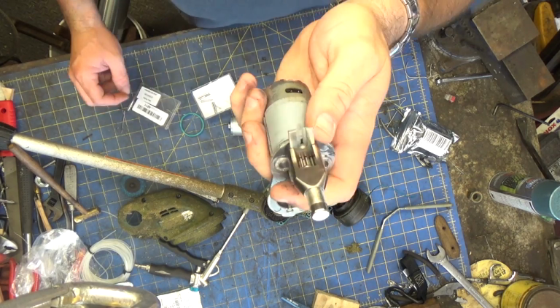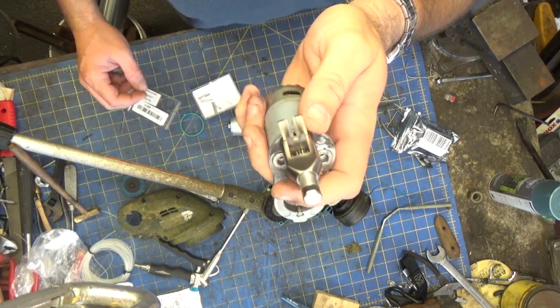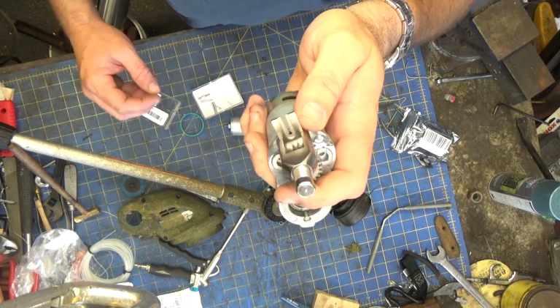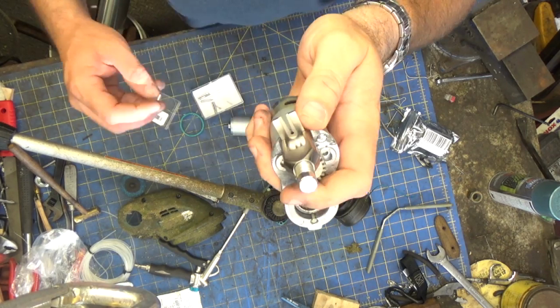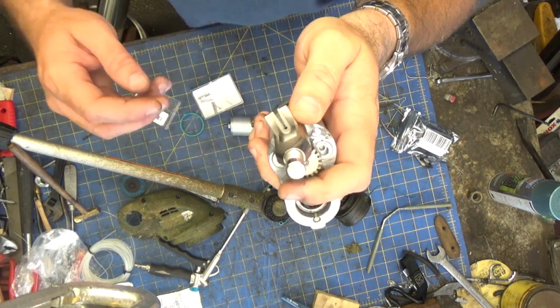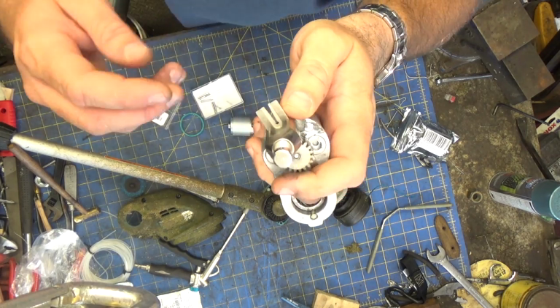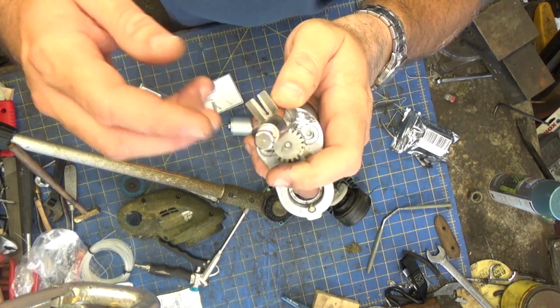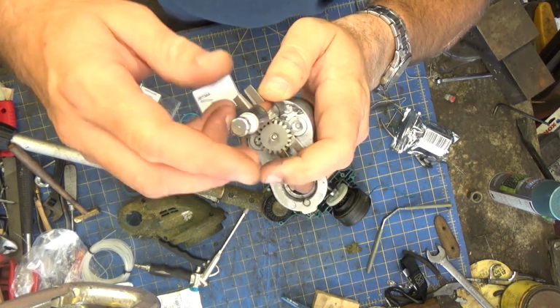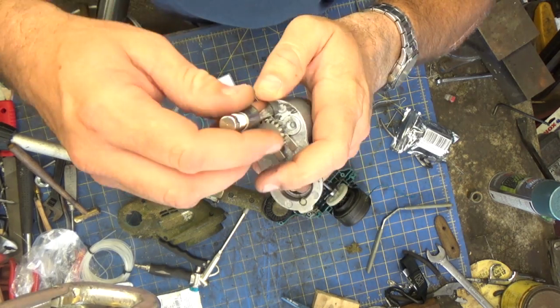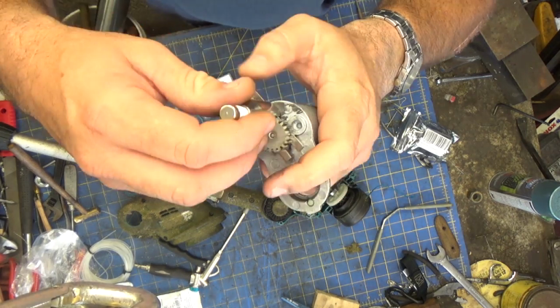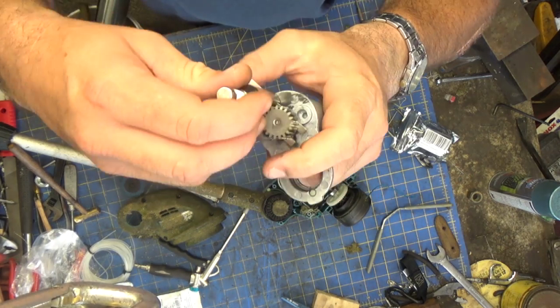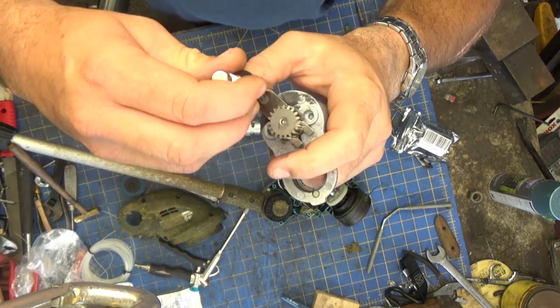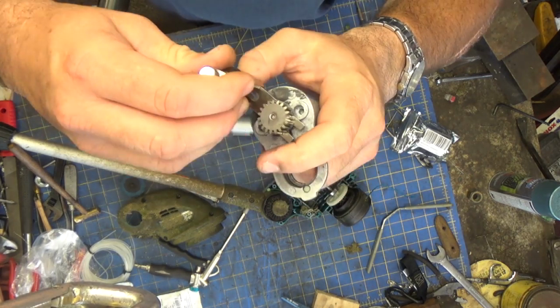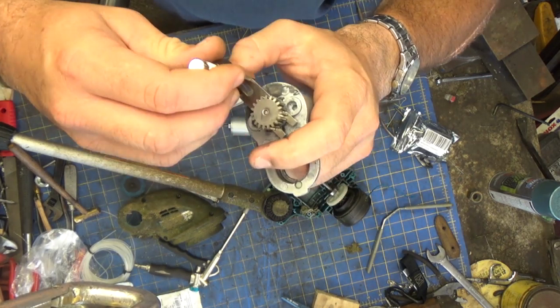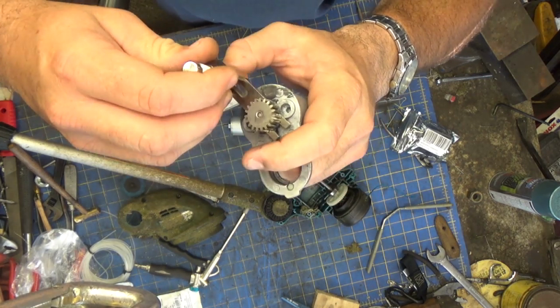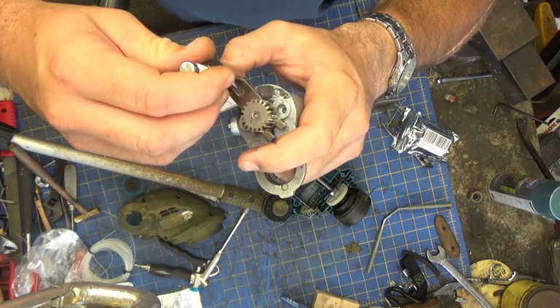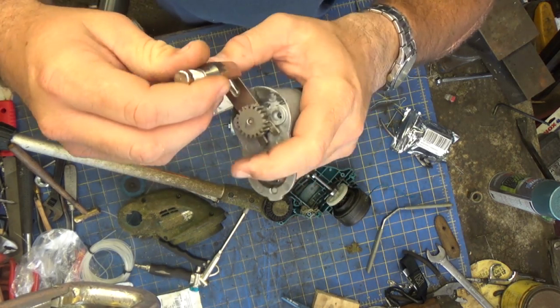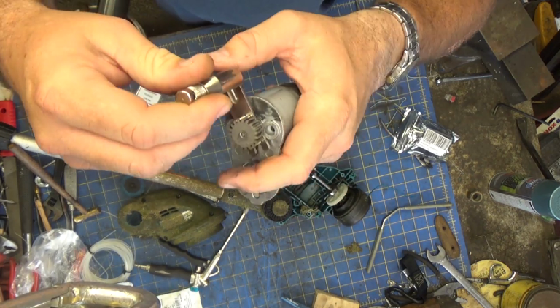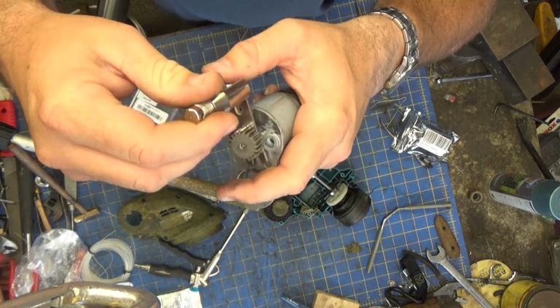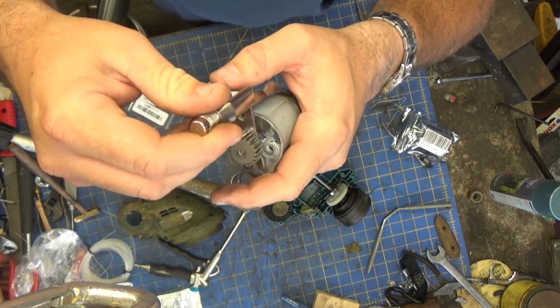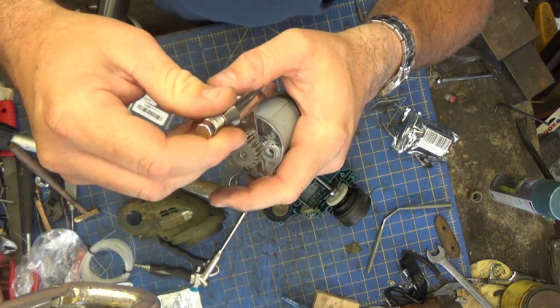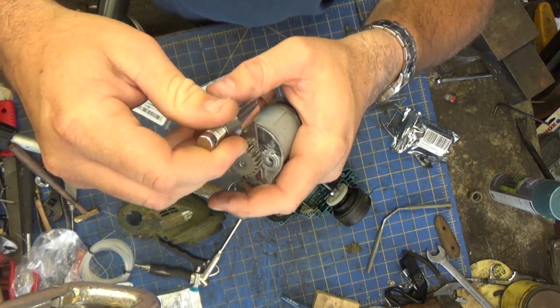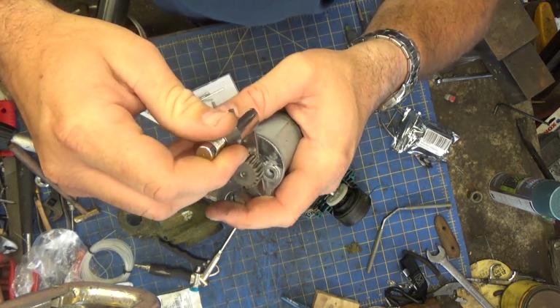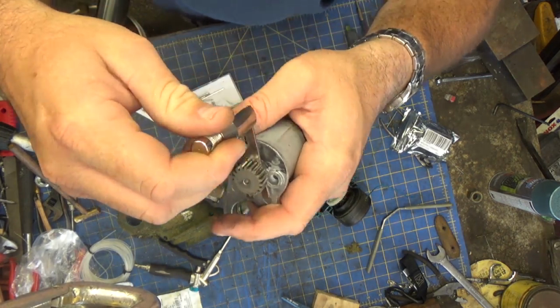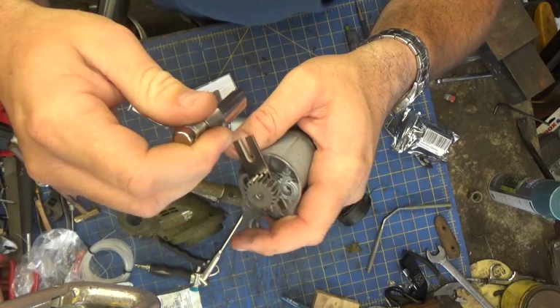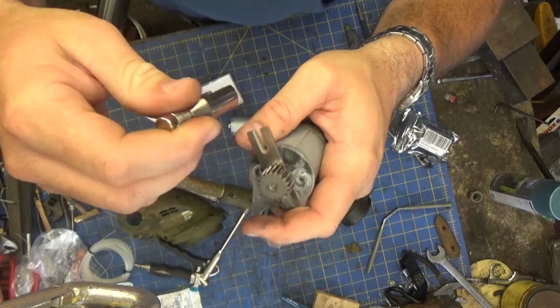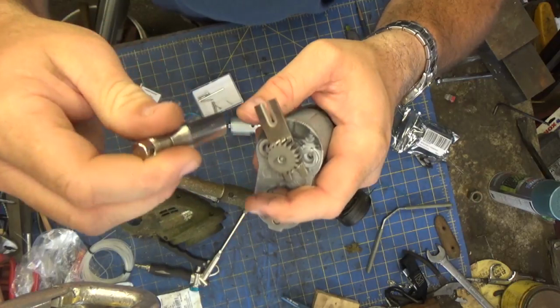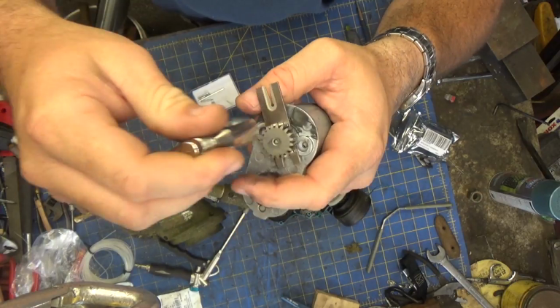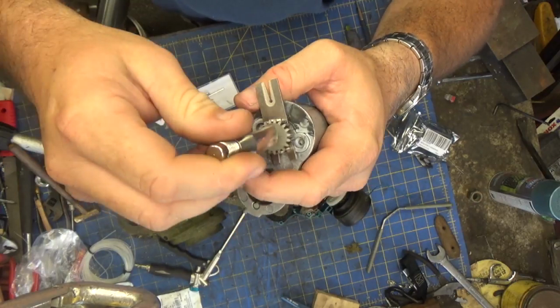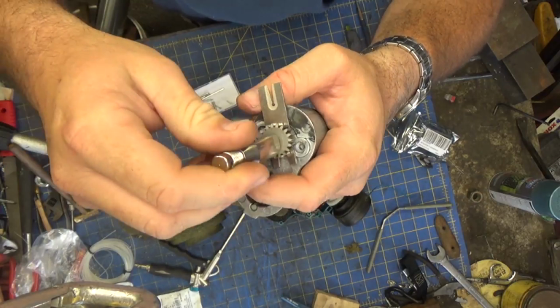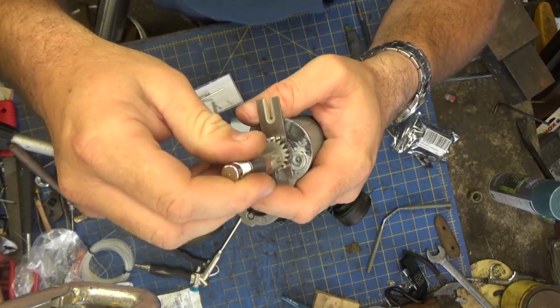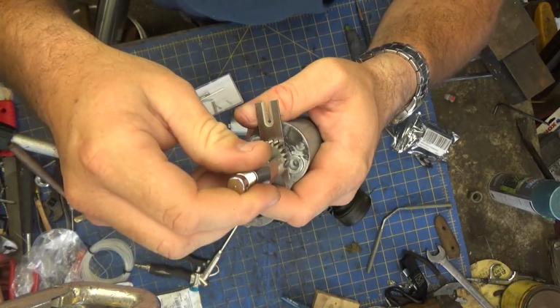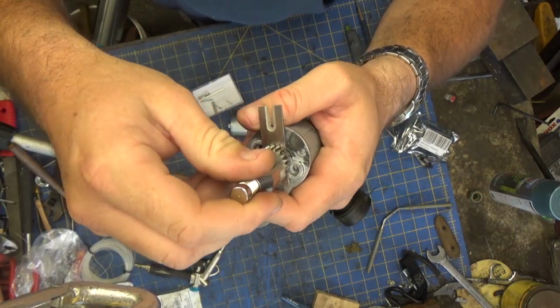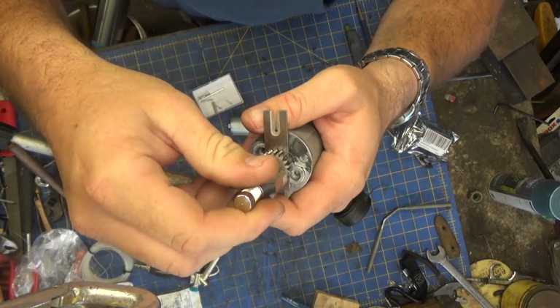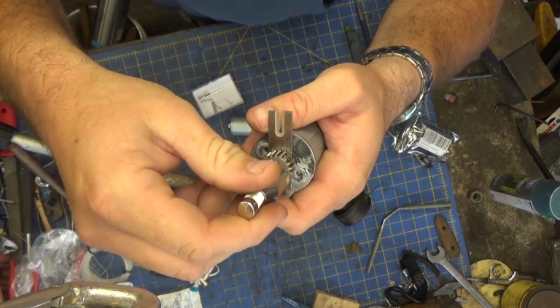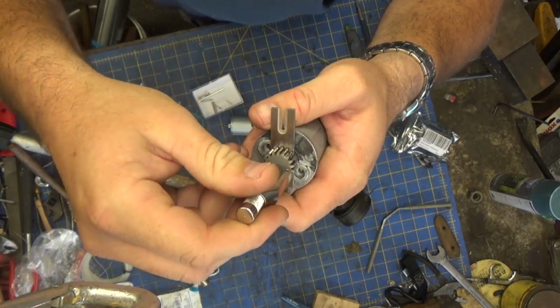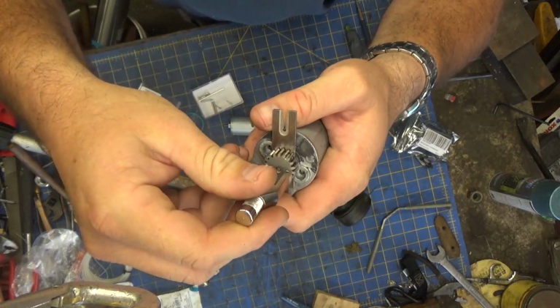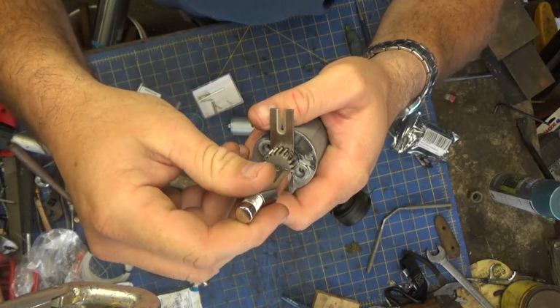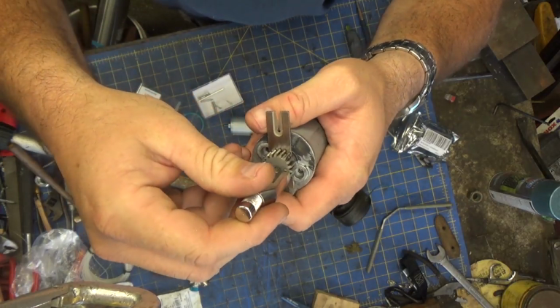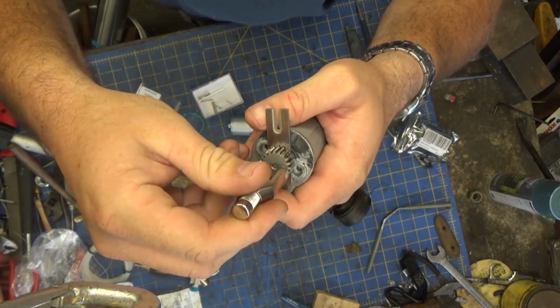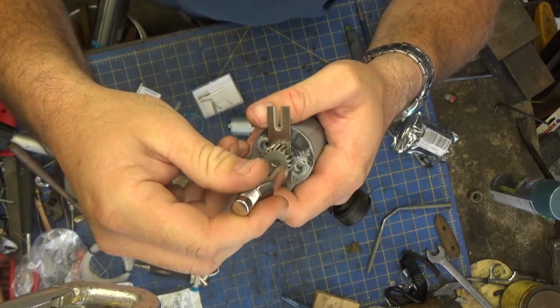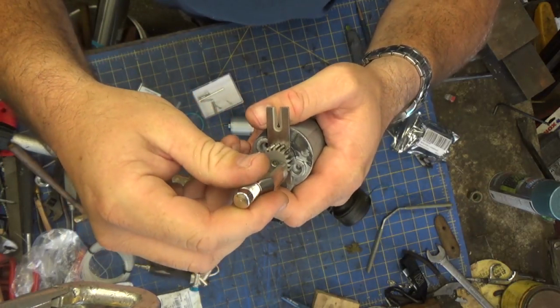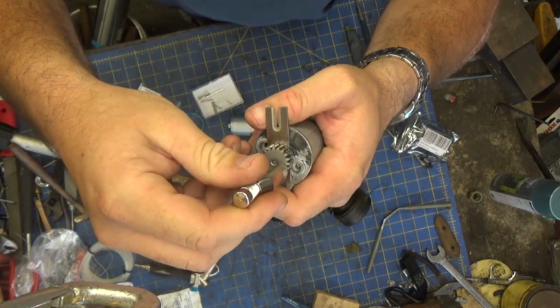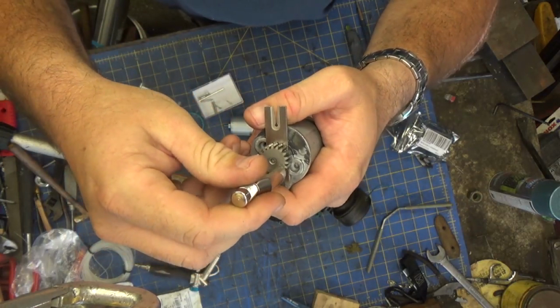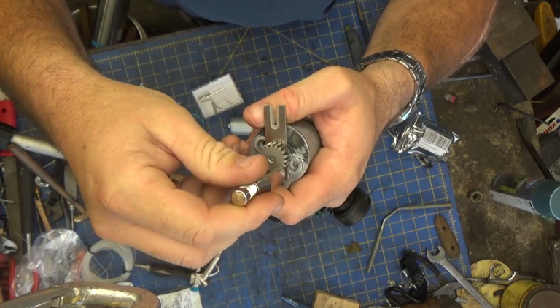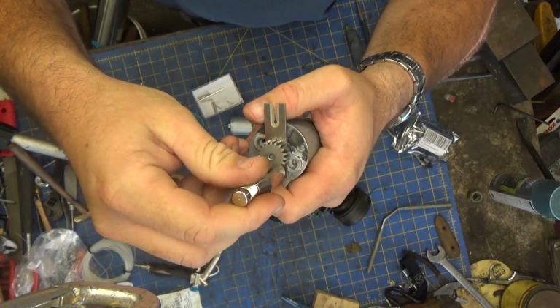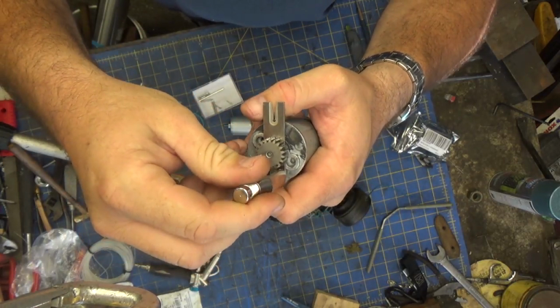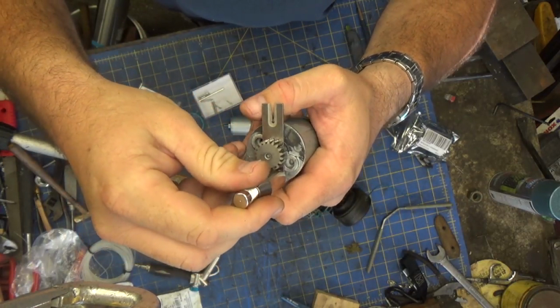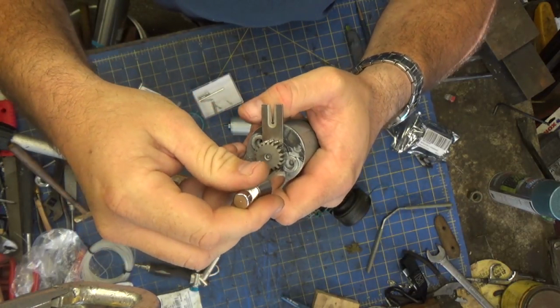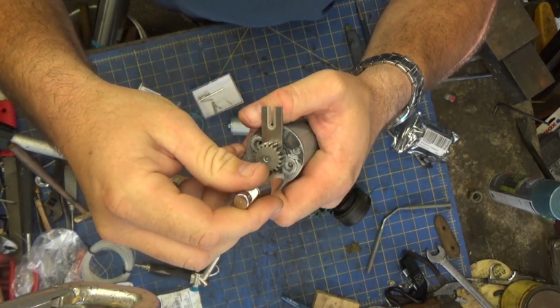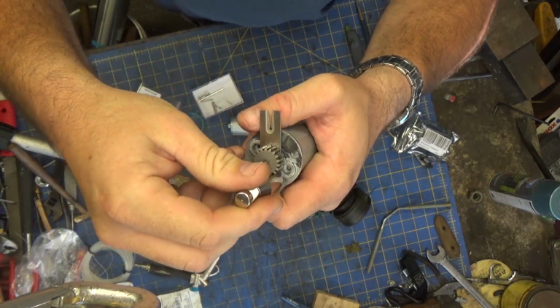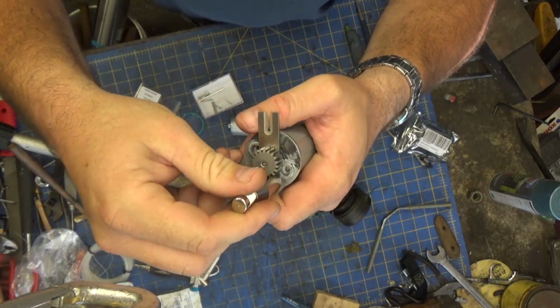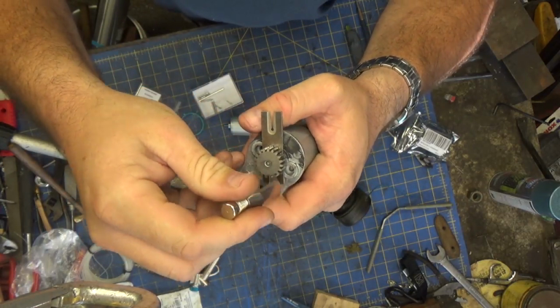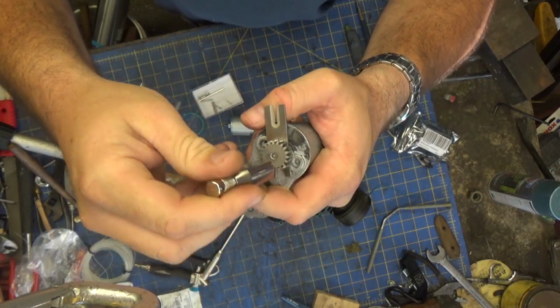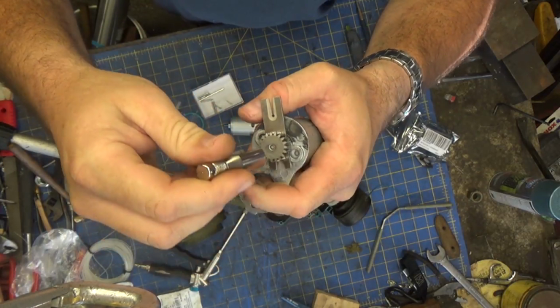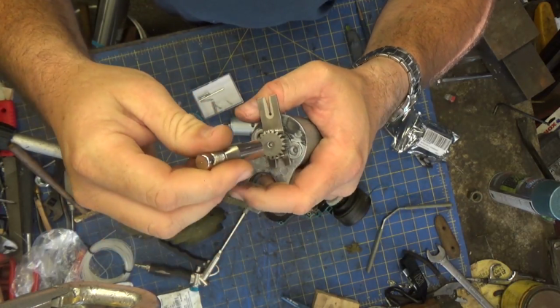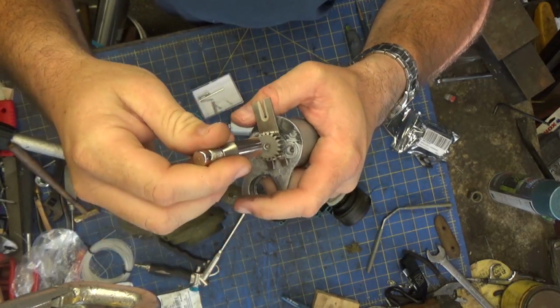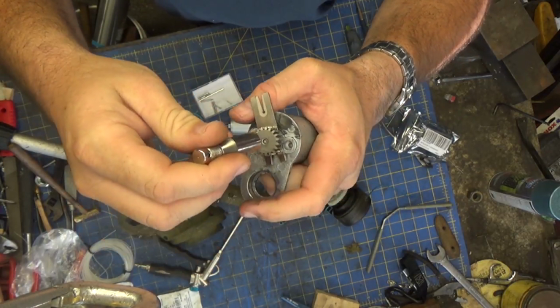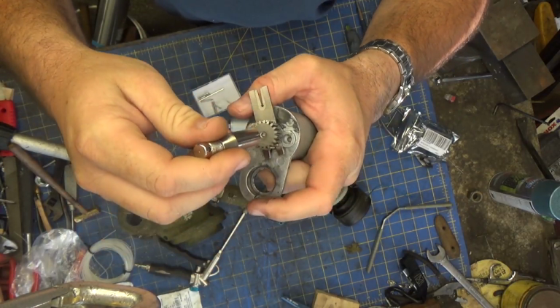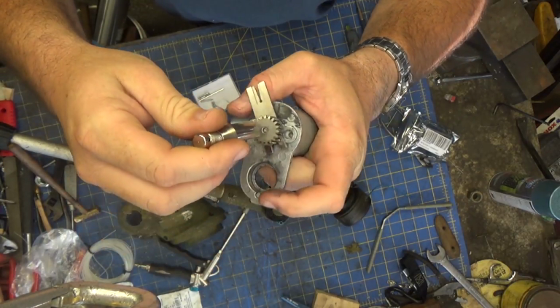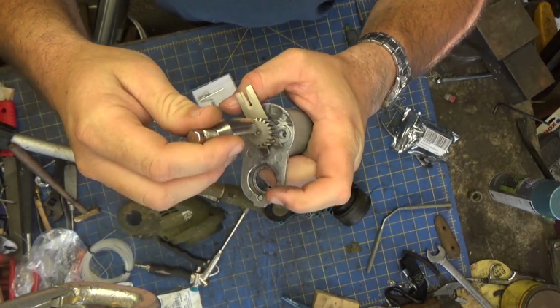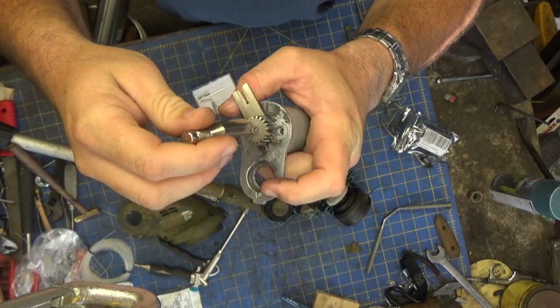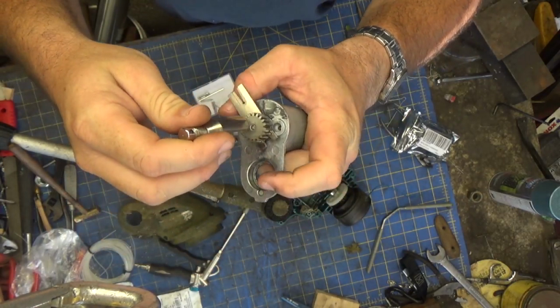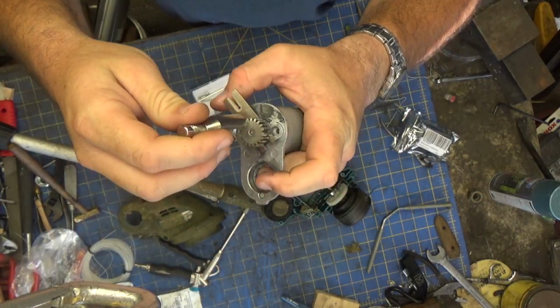This is not gonna work at all because it needs to go over the diameter of the pinion, and that just isn't gonna happen.